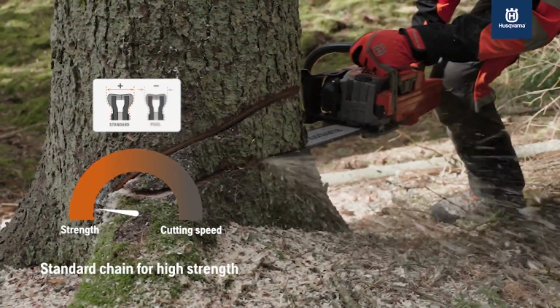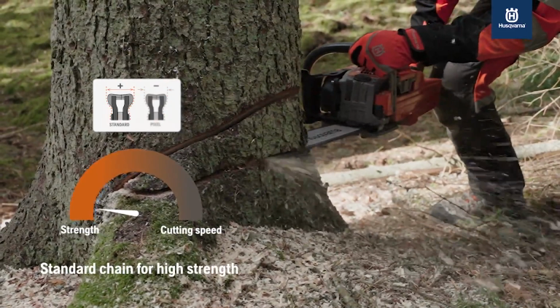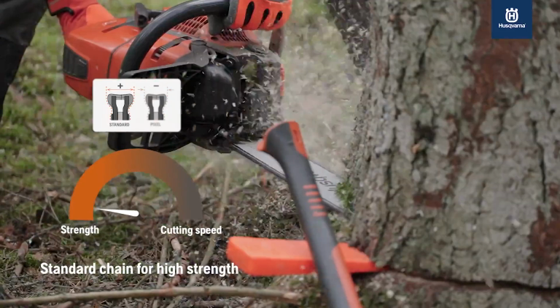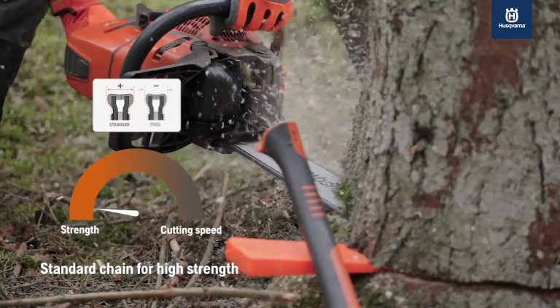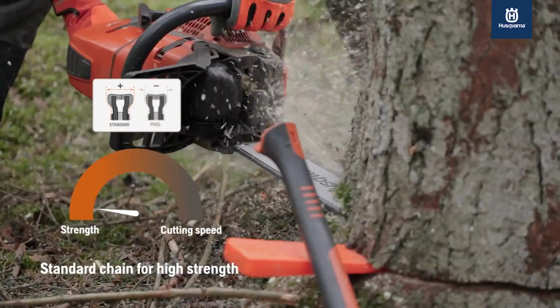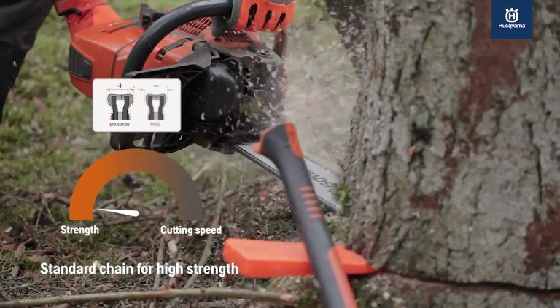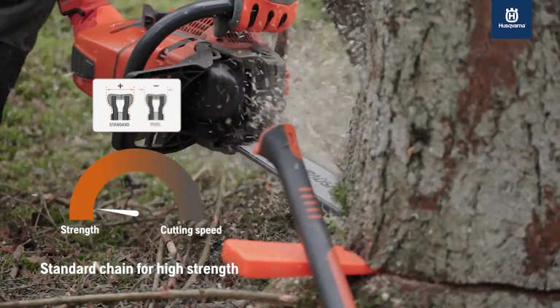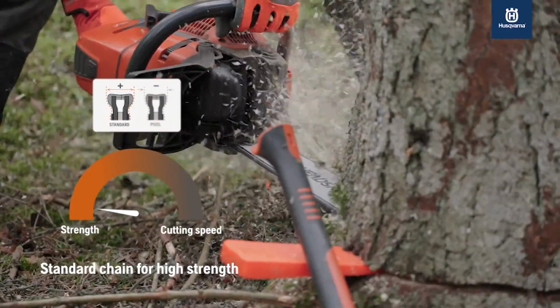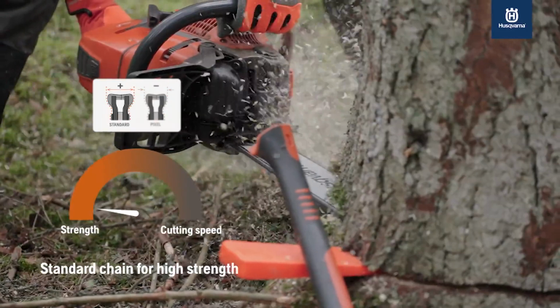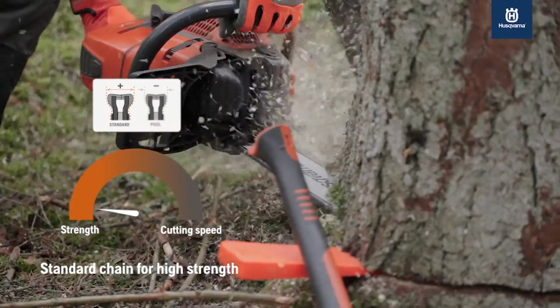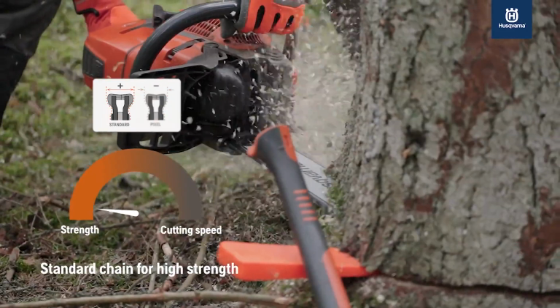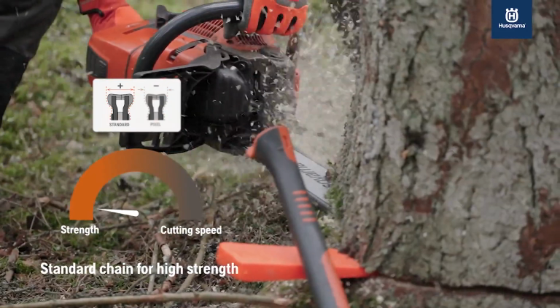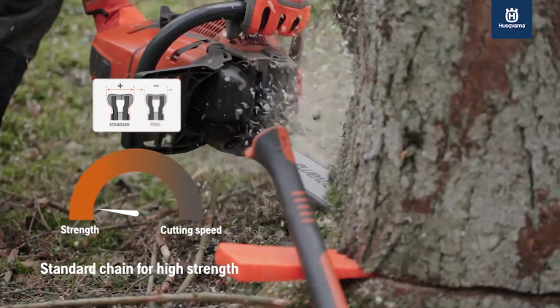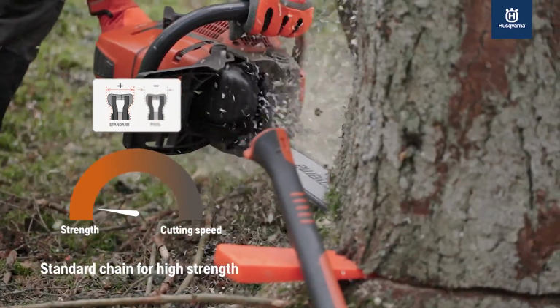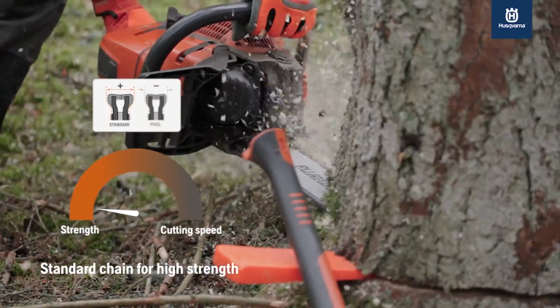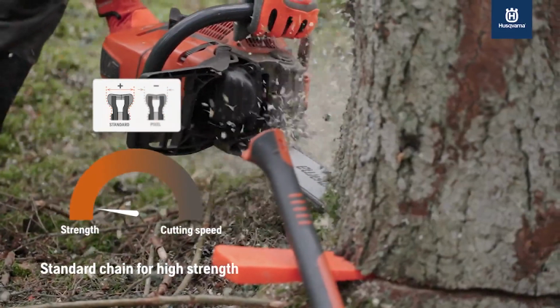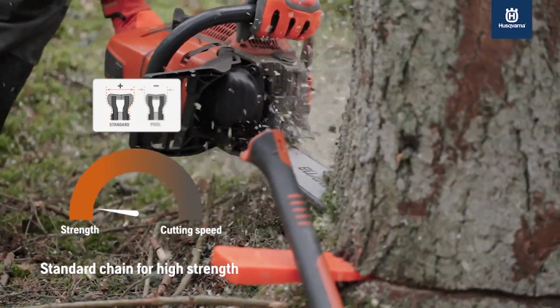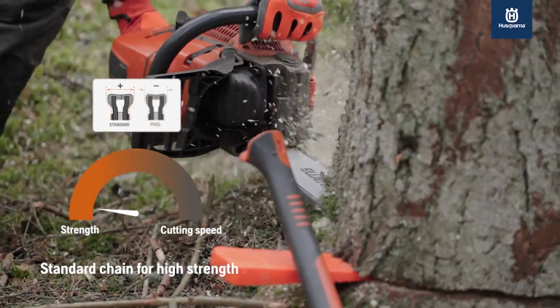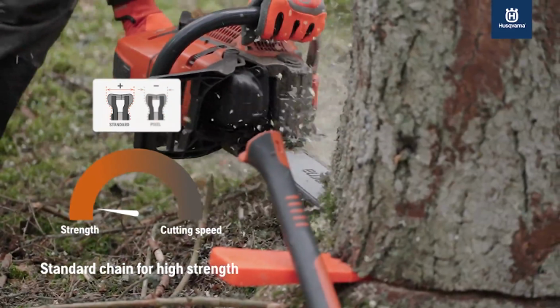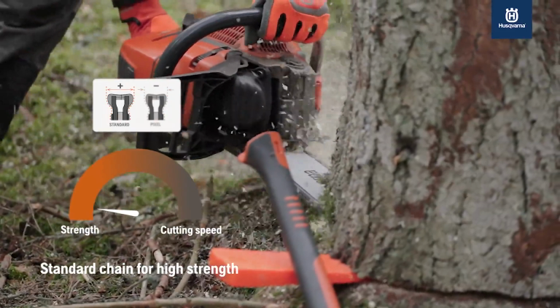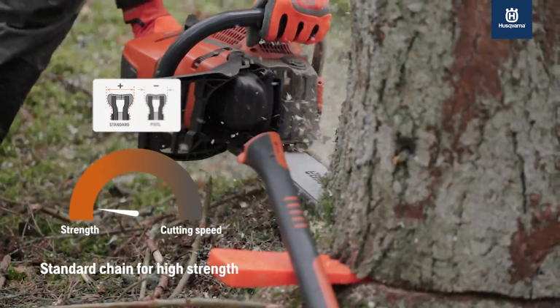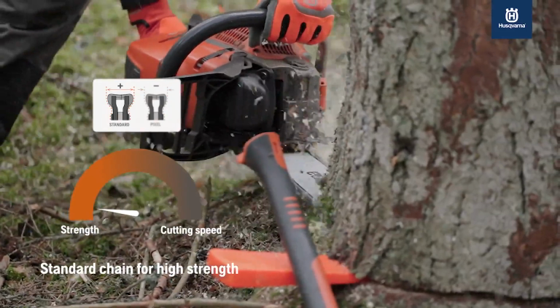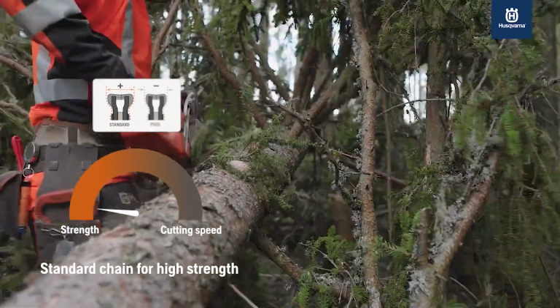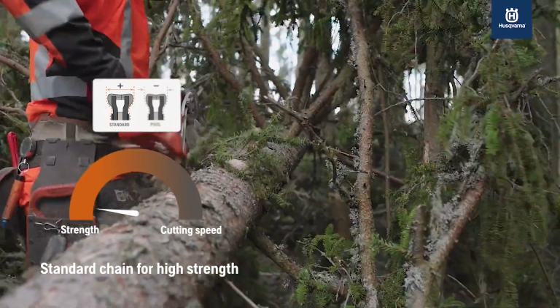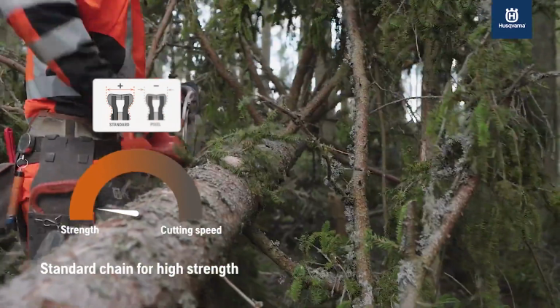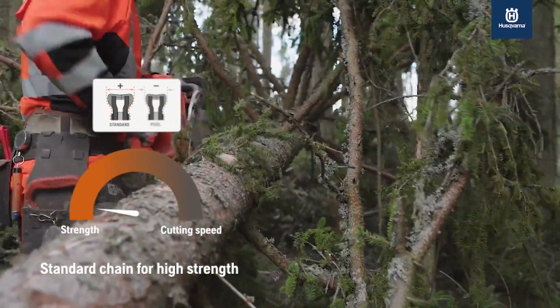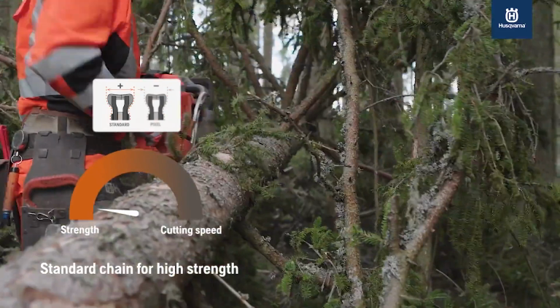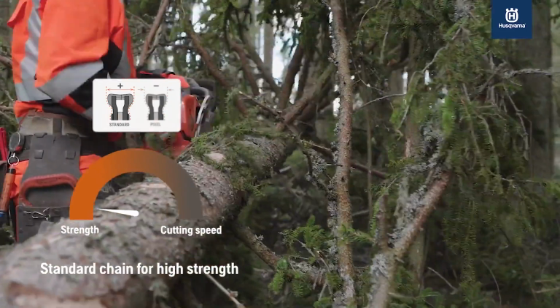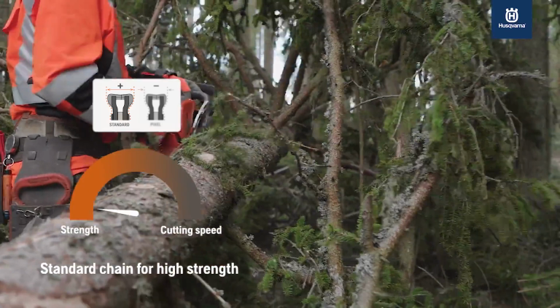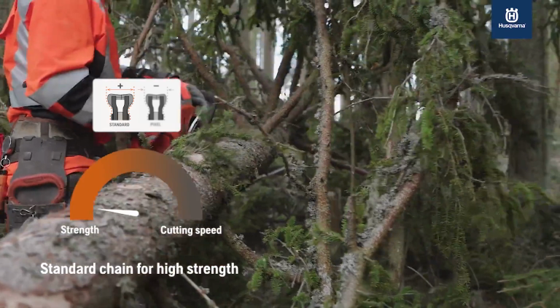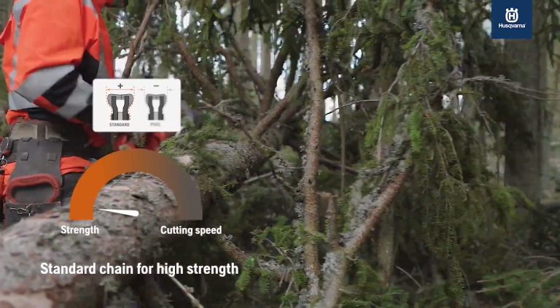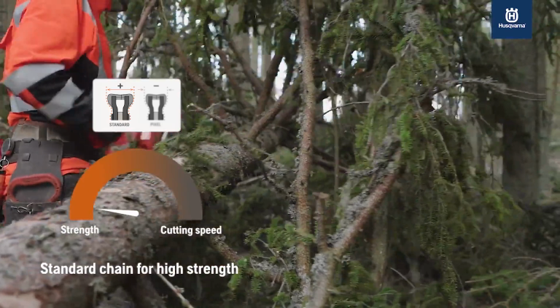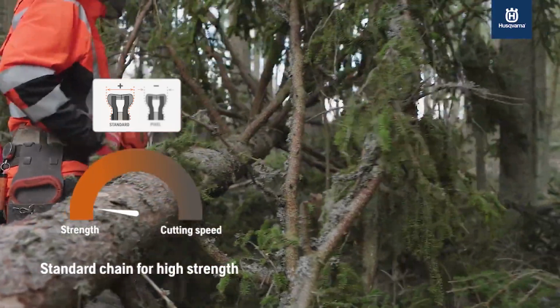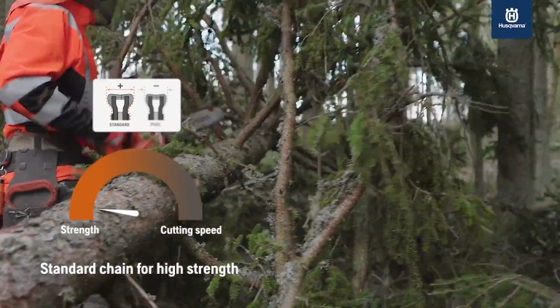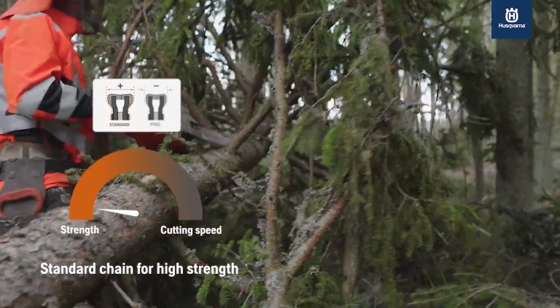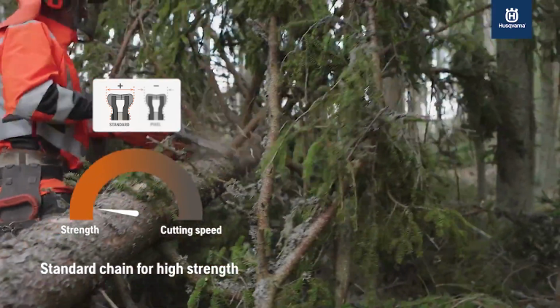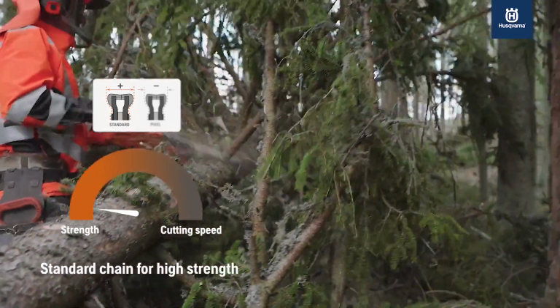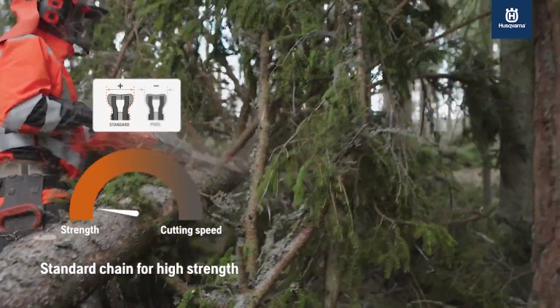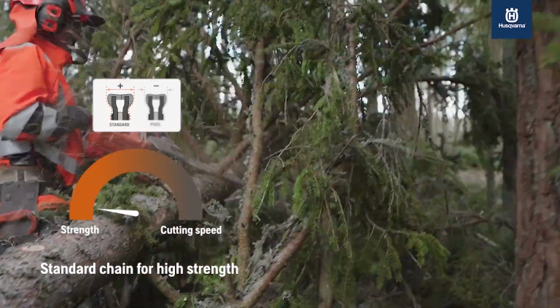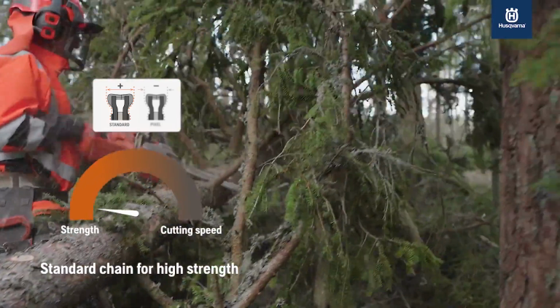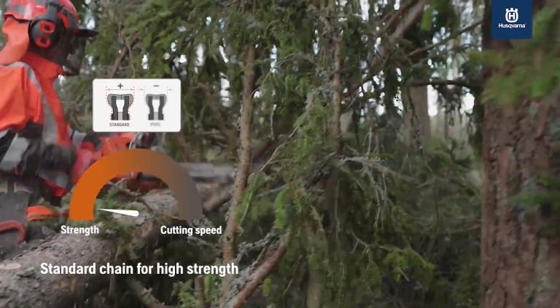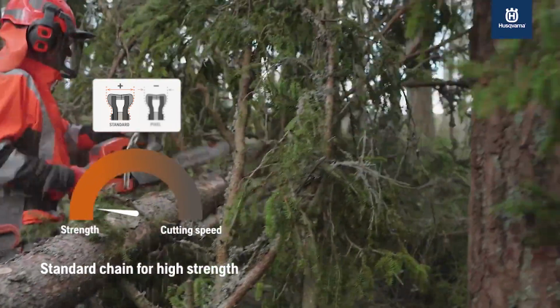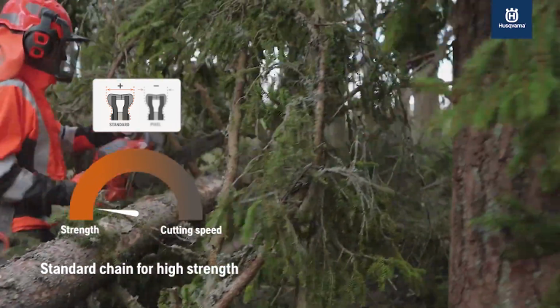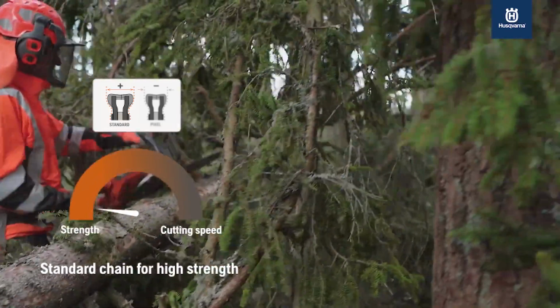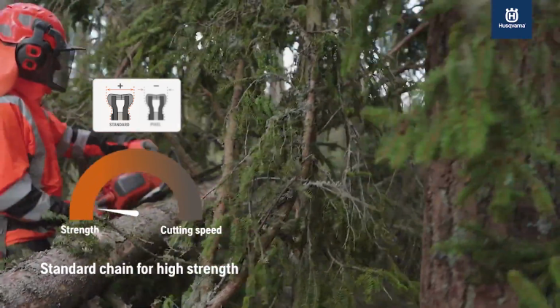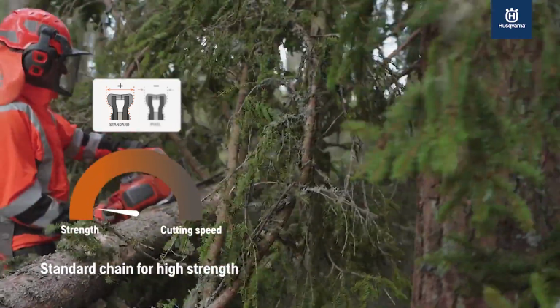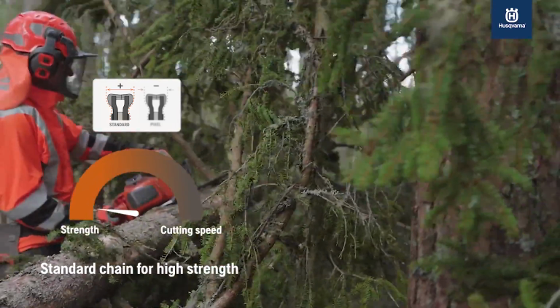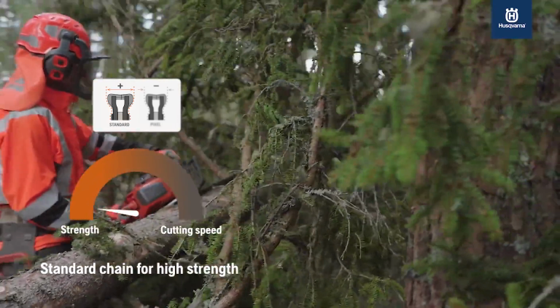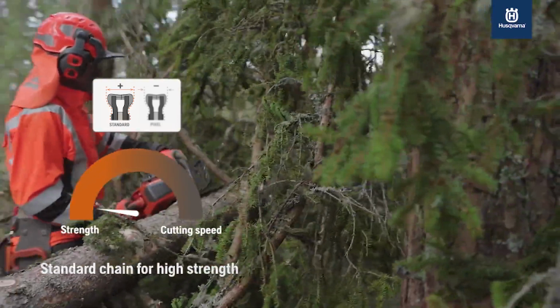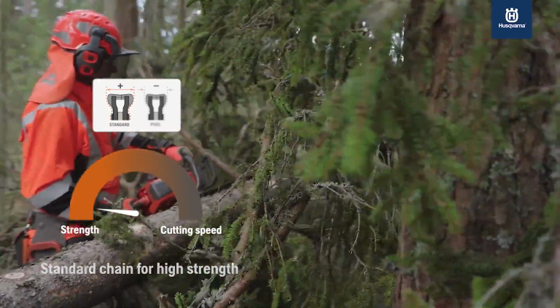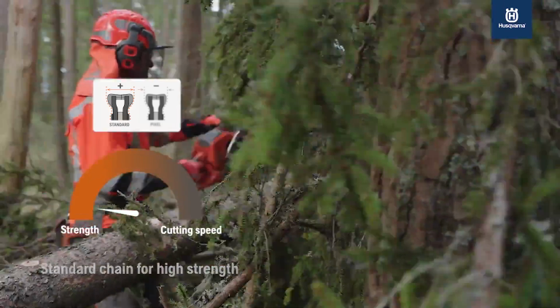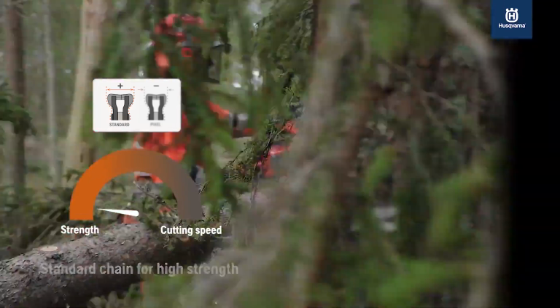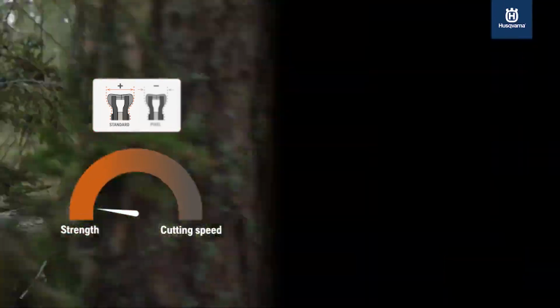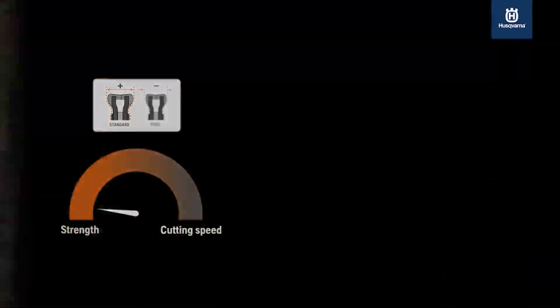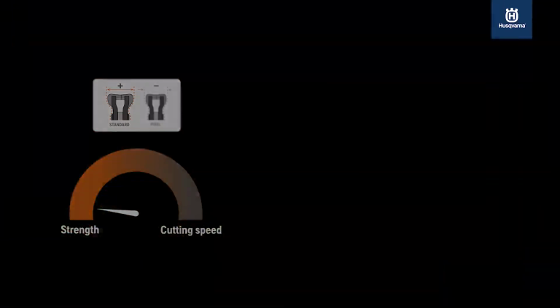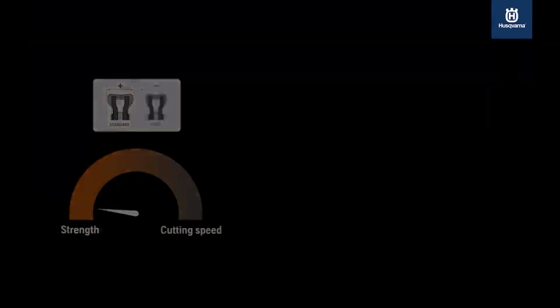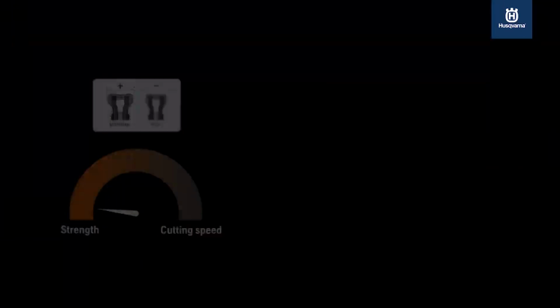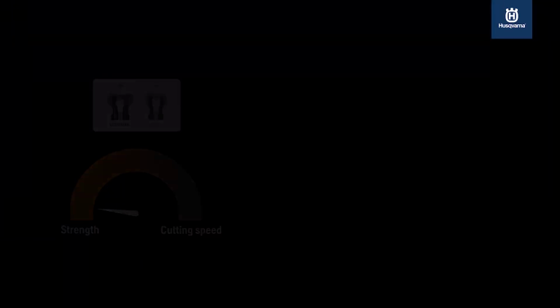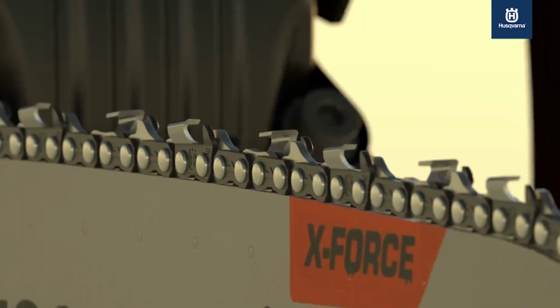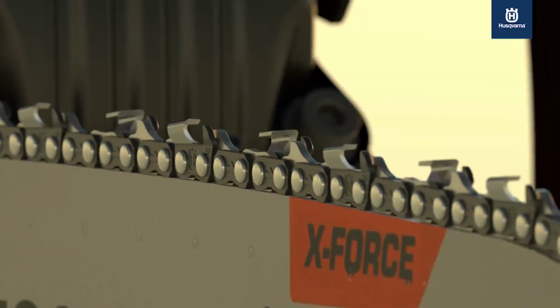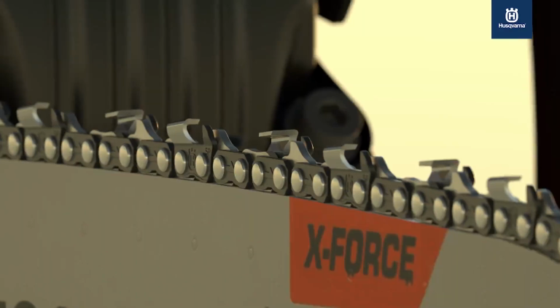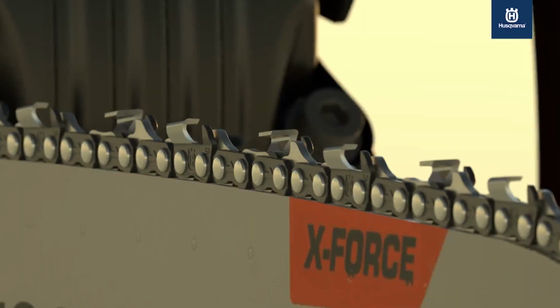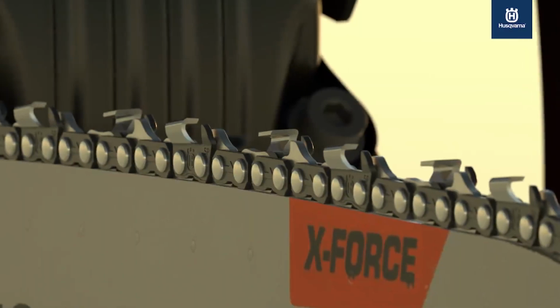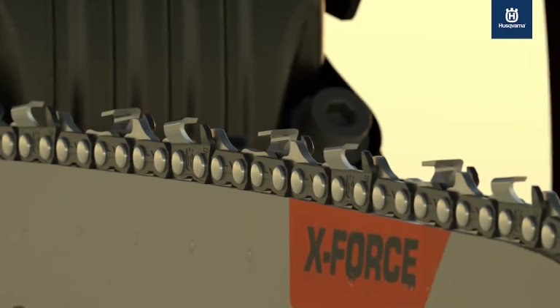A durable standard chain with a generous cutting width is best for heavier applications or when performing tough limbing and felling.